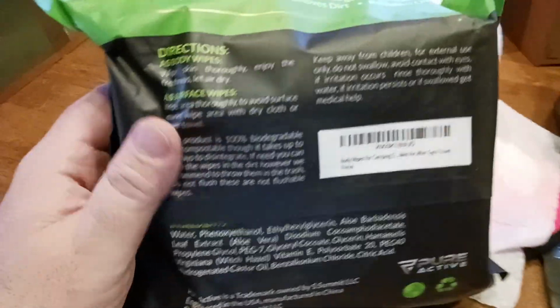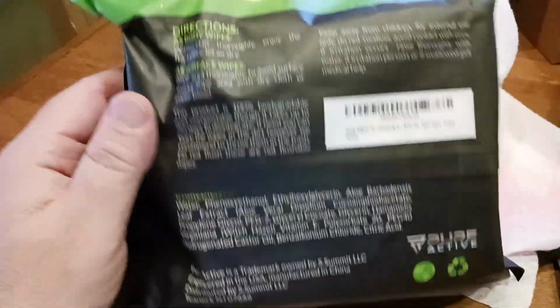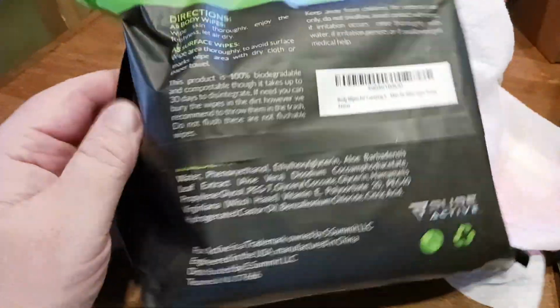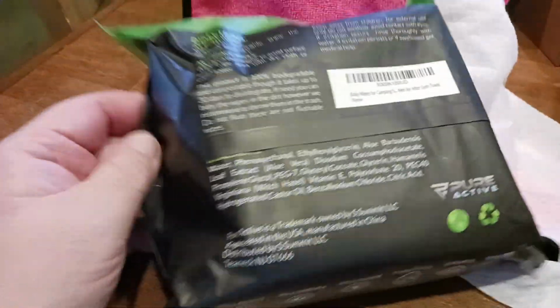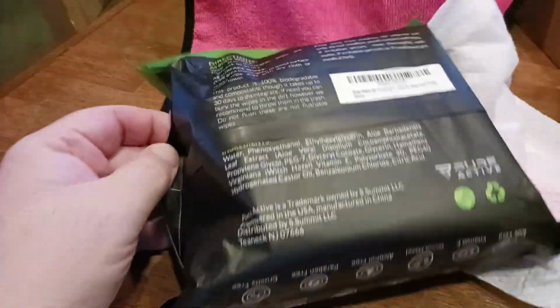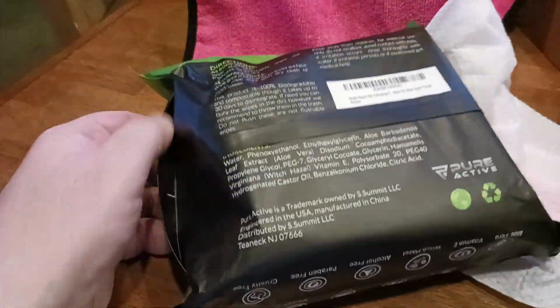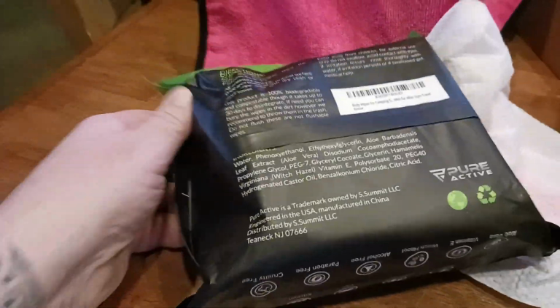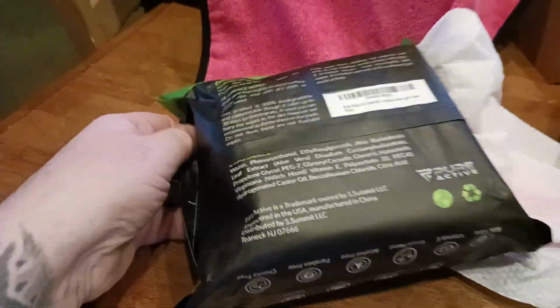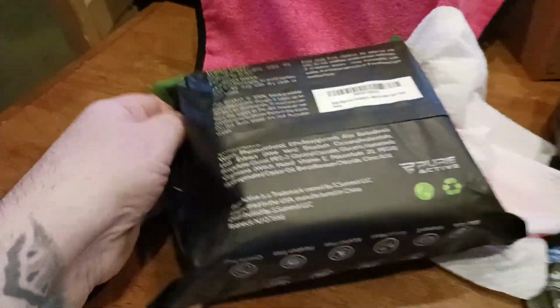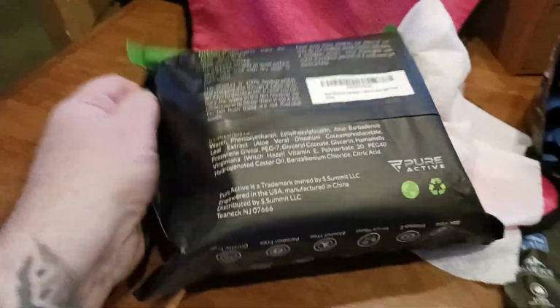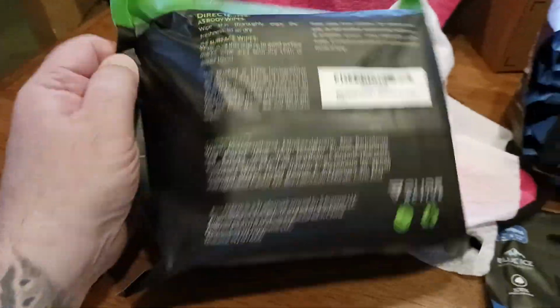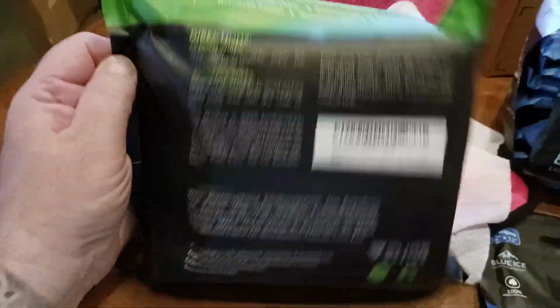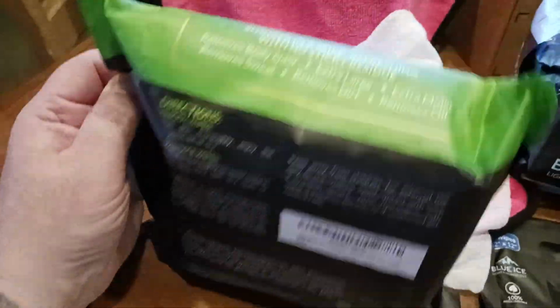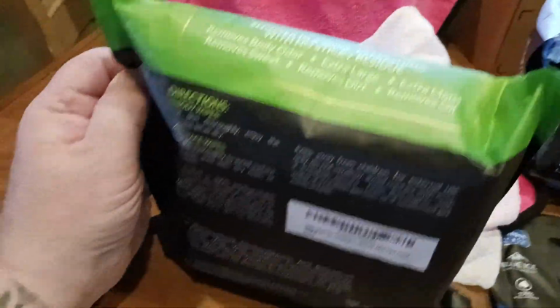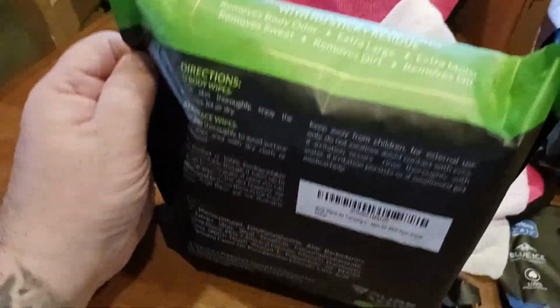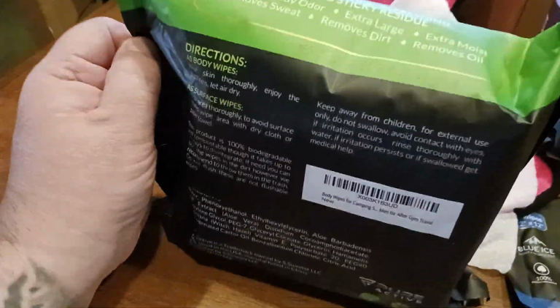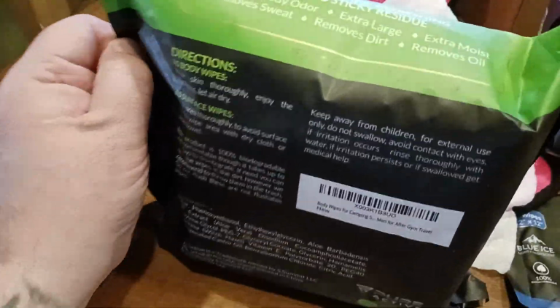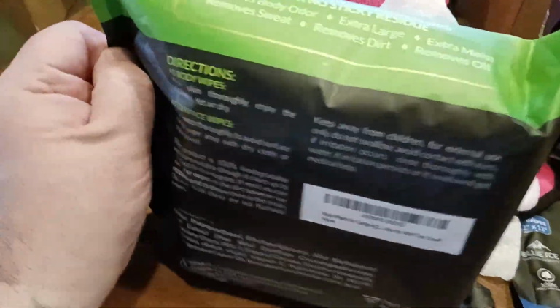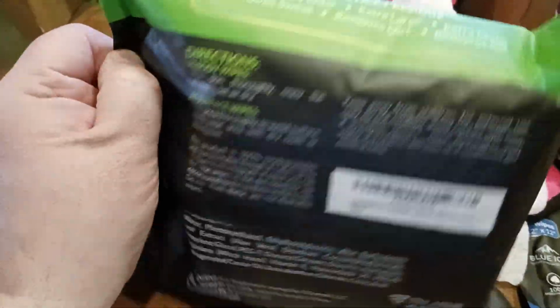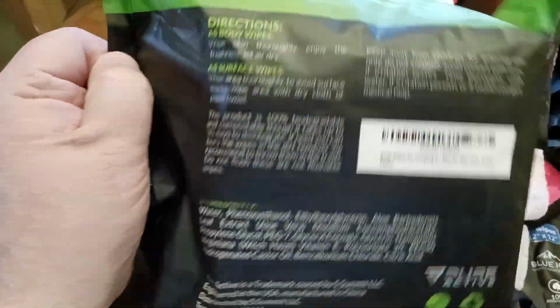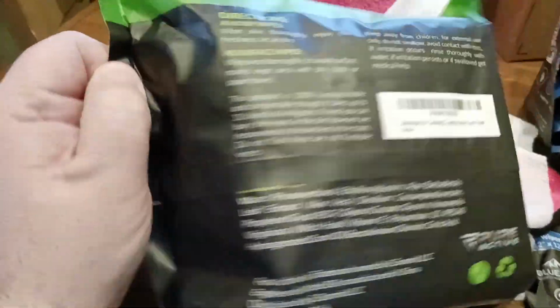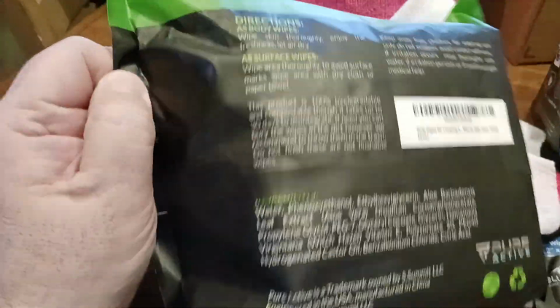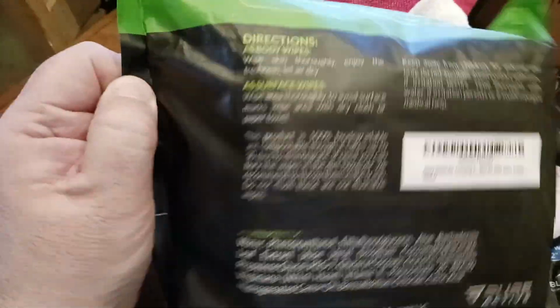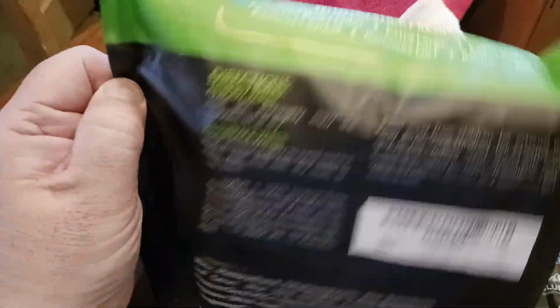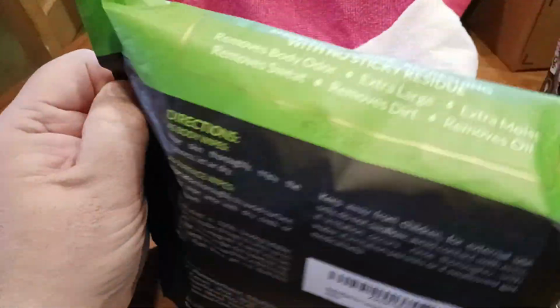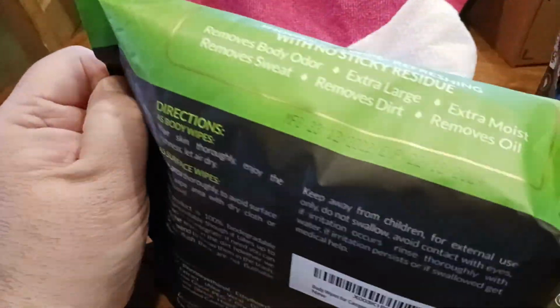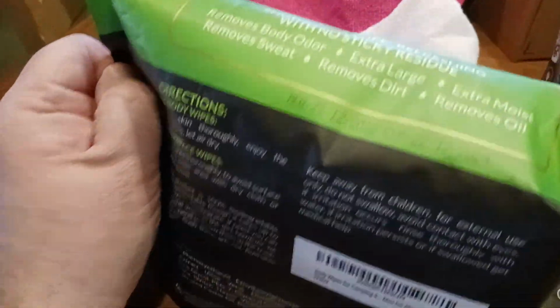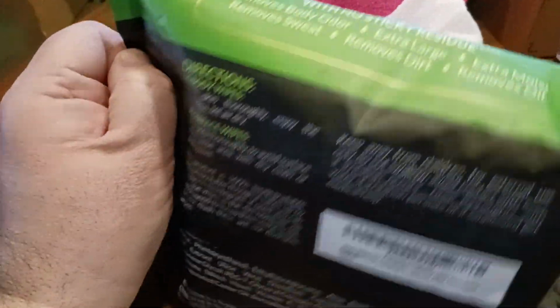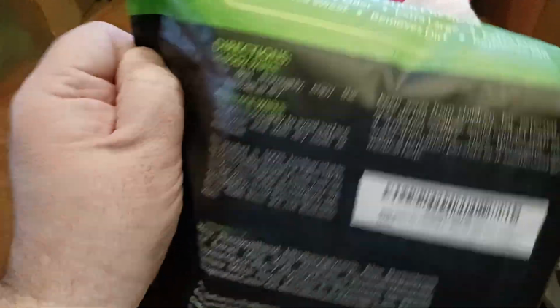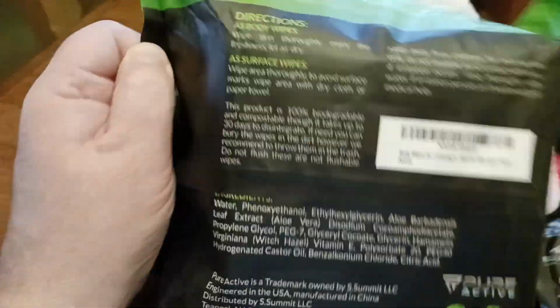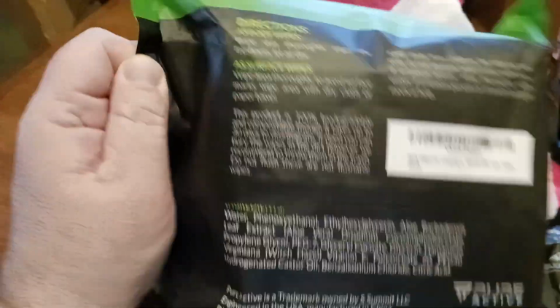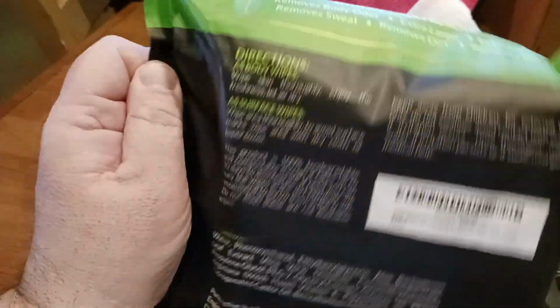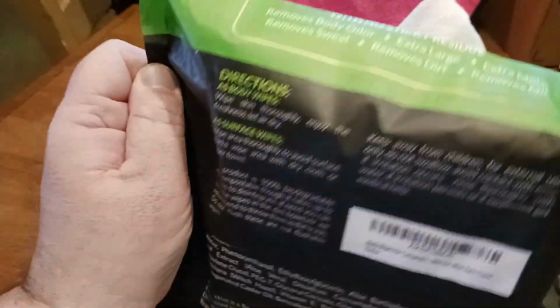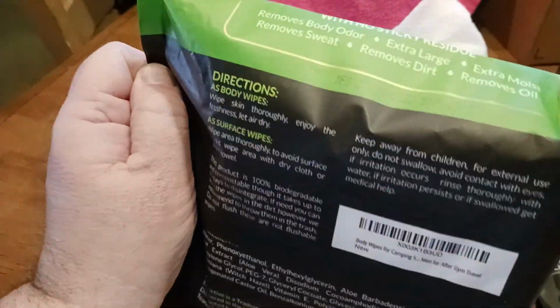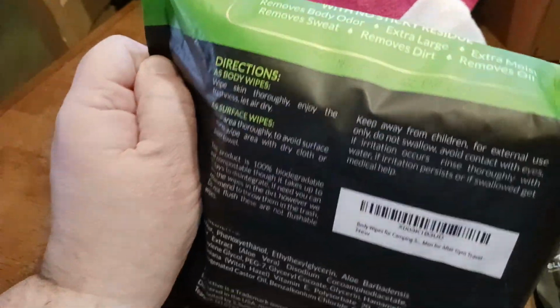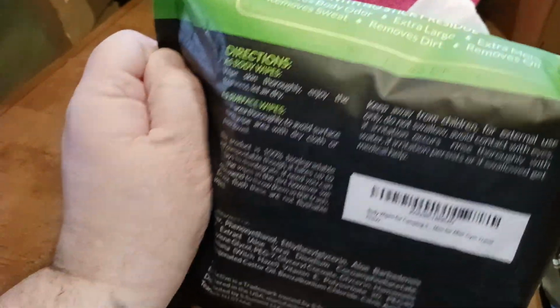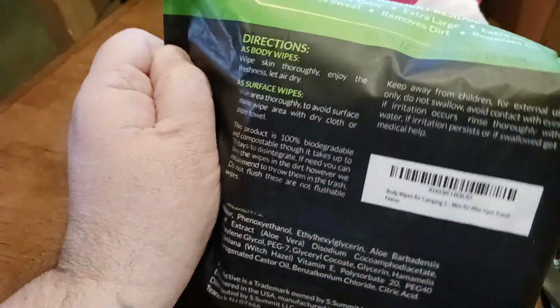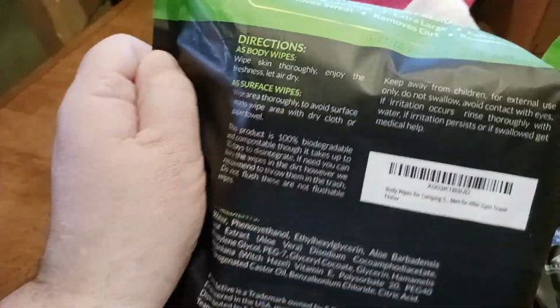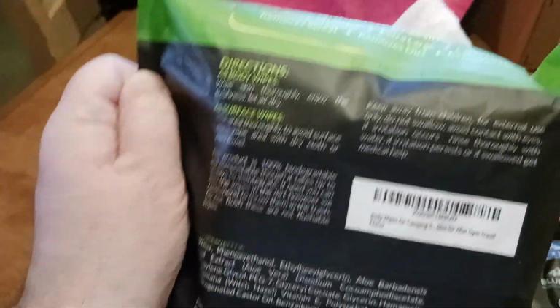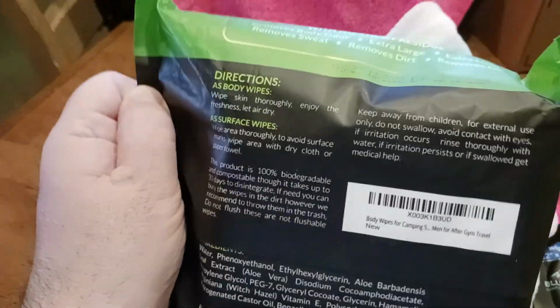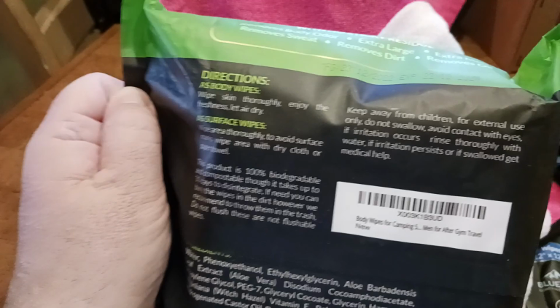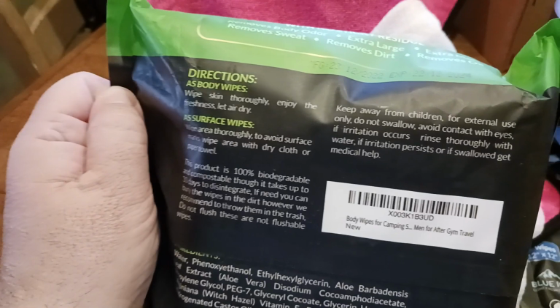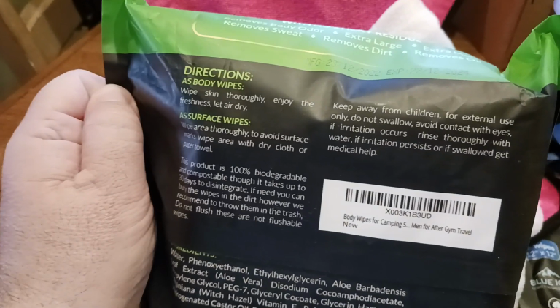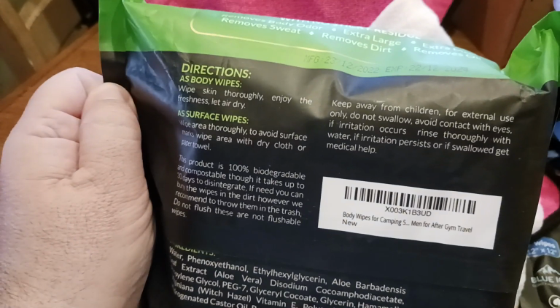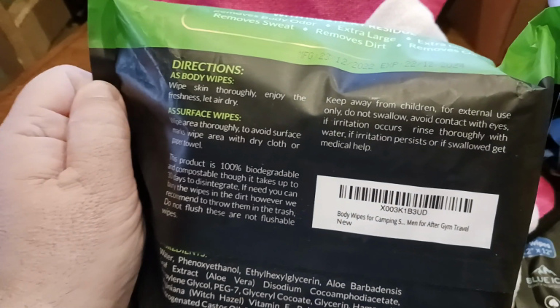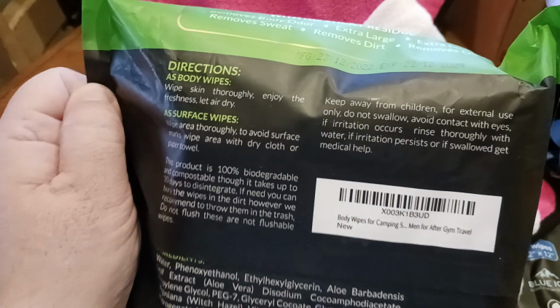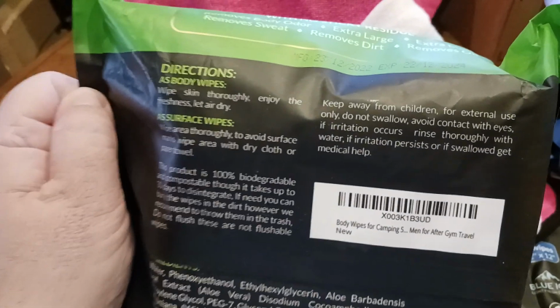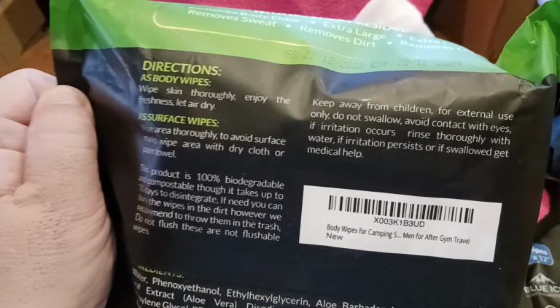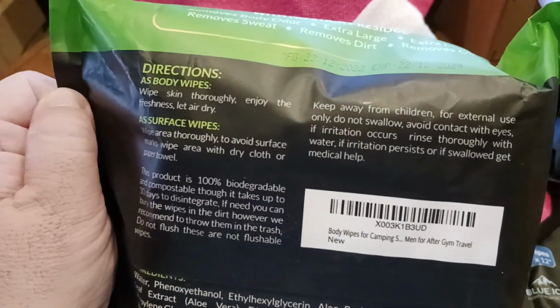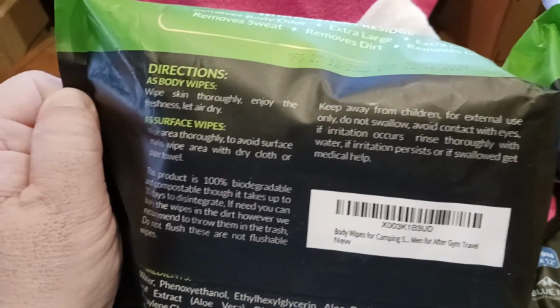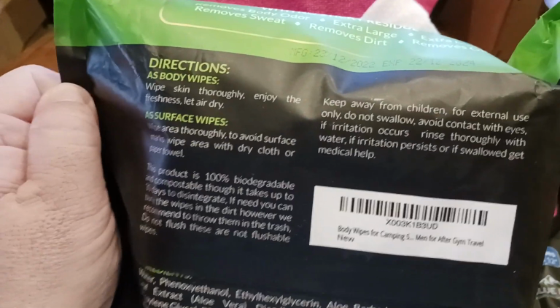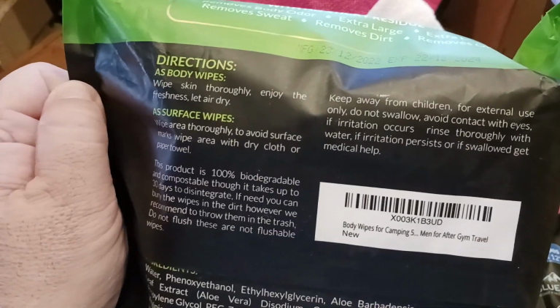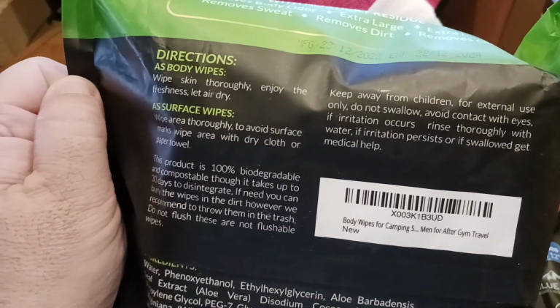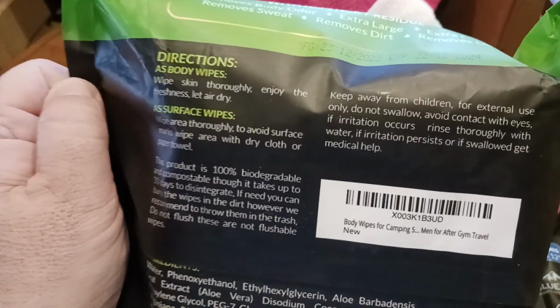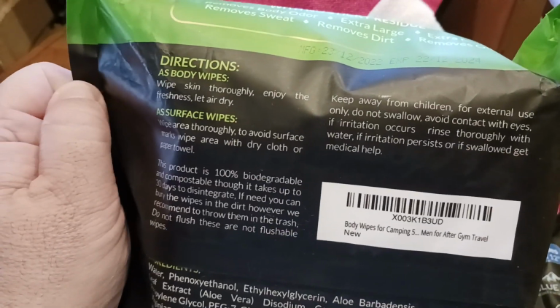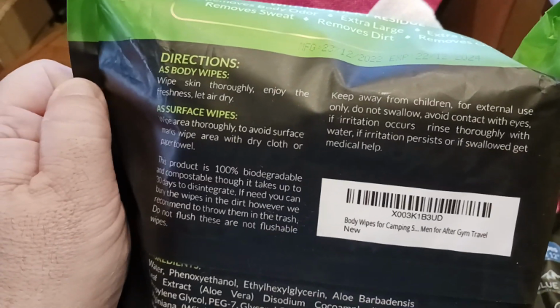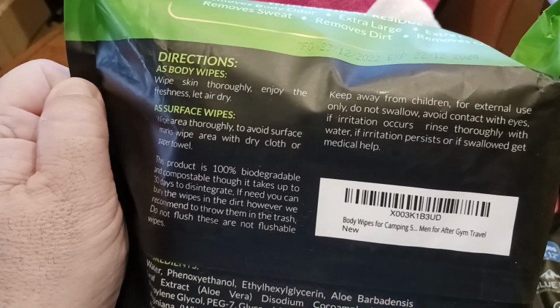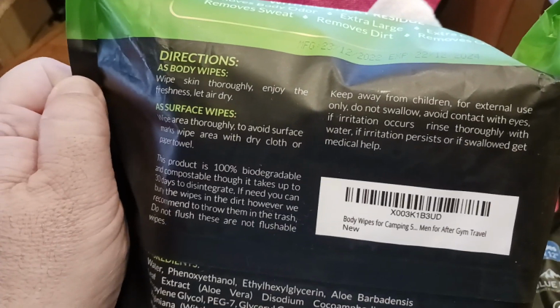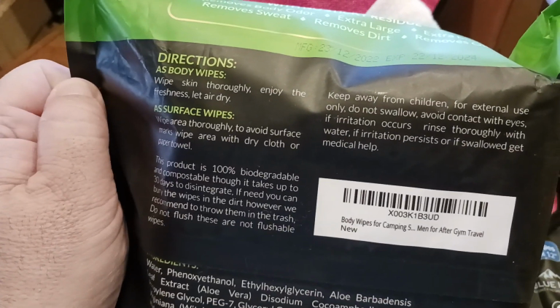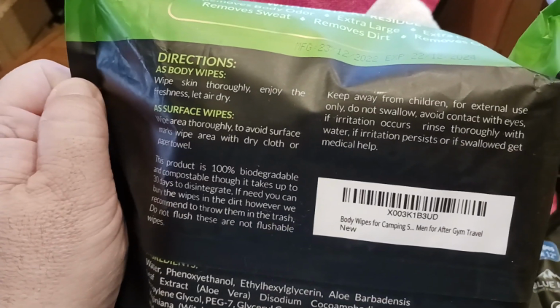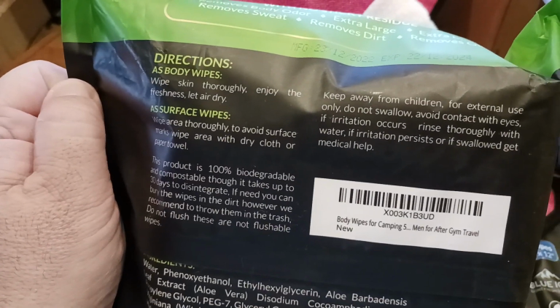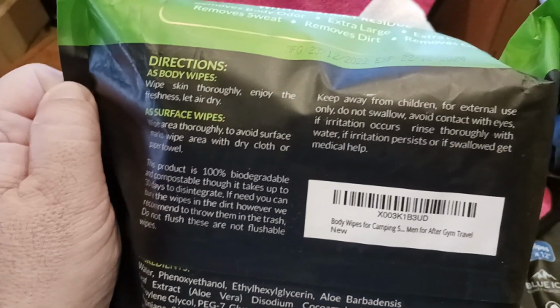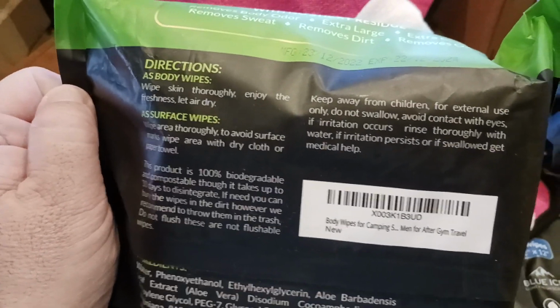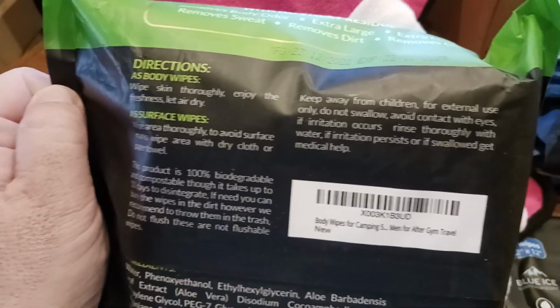Here are the directions — so you can kind of check this out. Wipe skin thoroughly, enjoy the freshness, let yourself air dry.